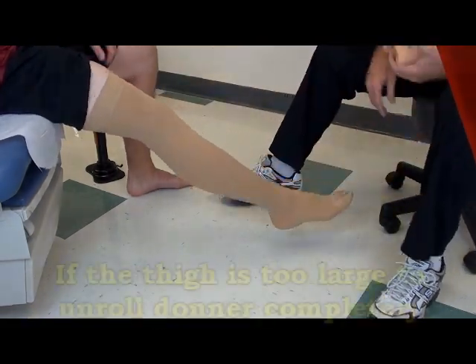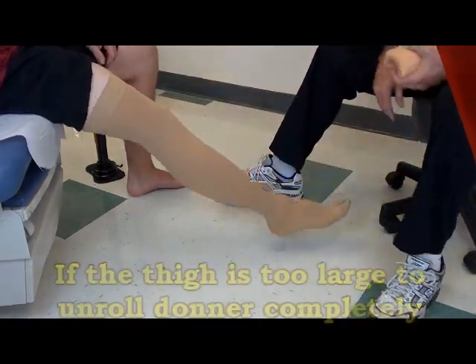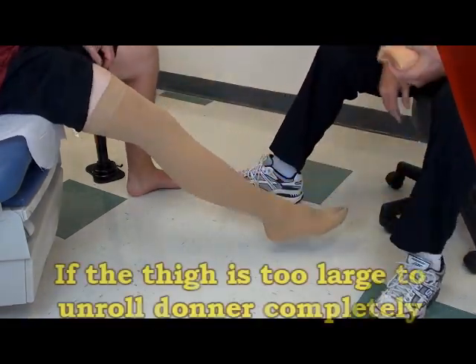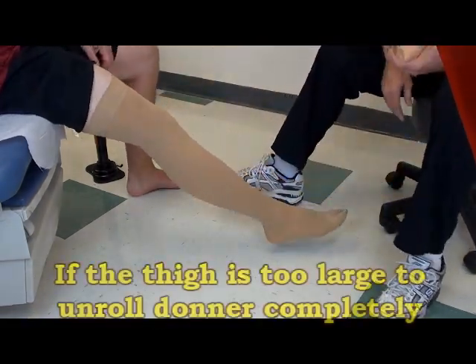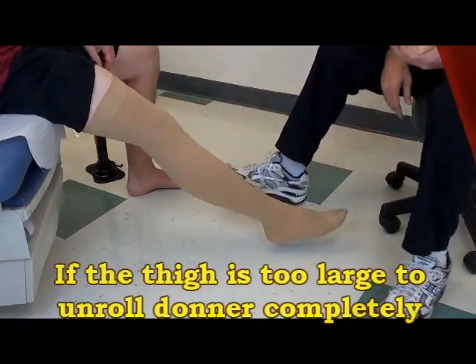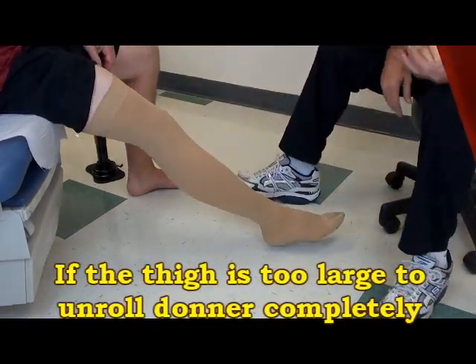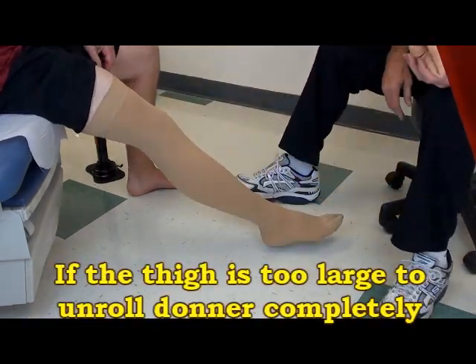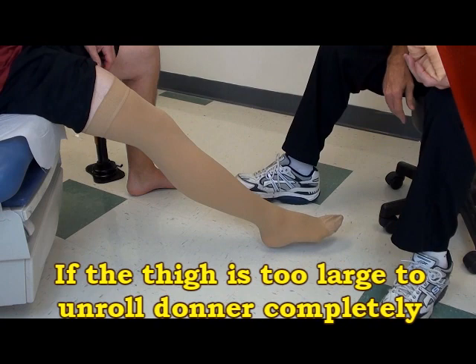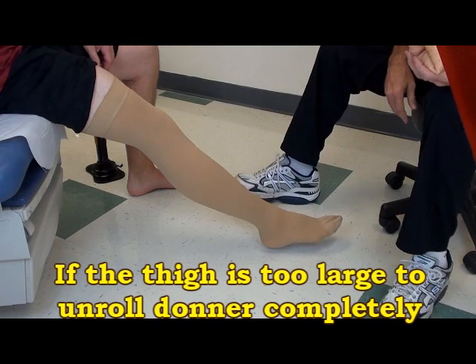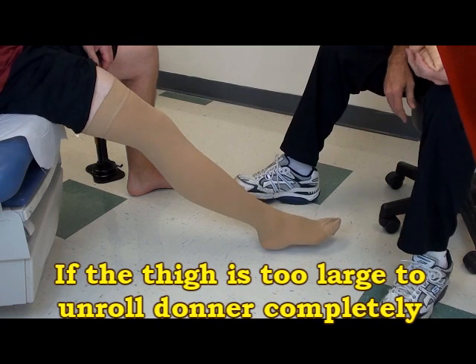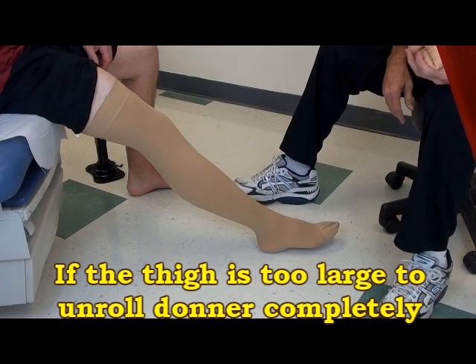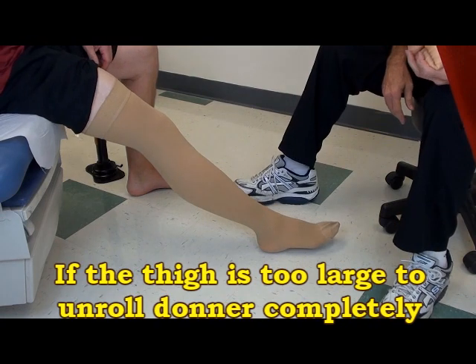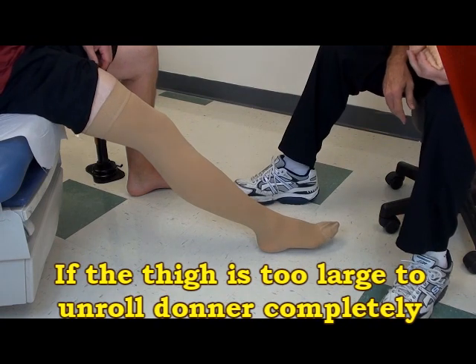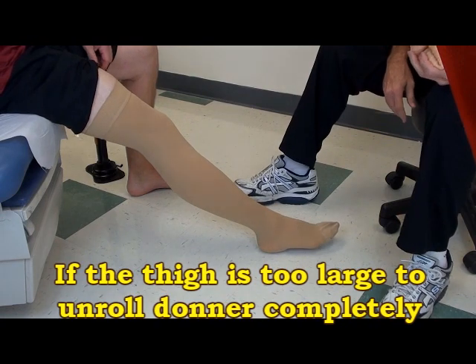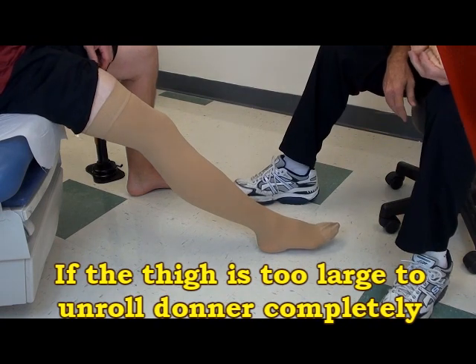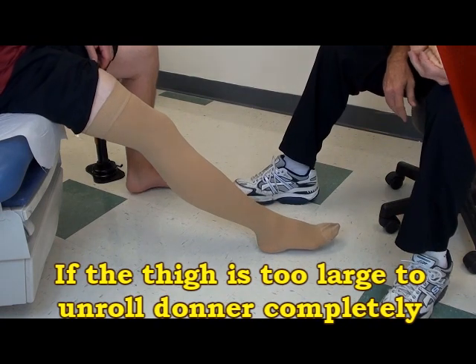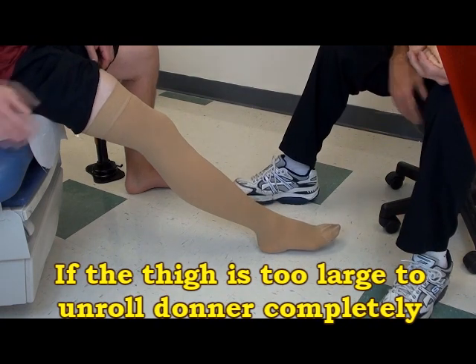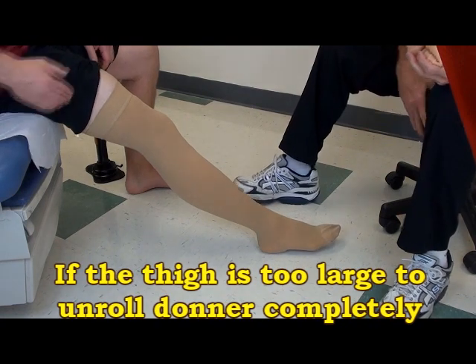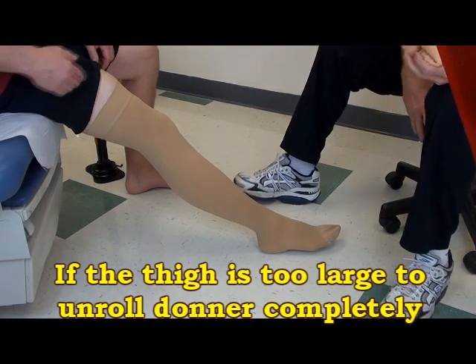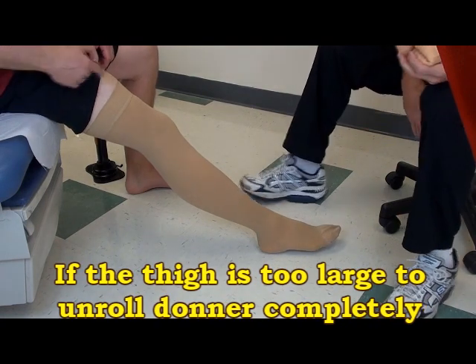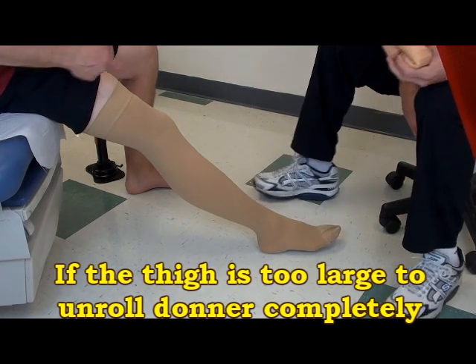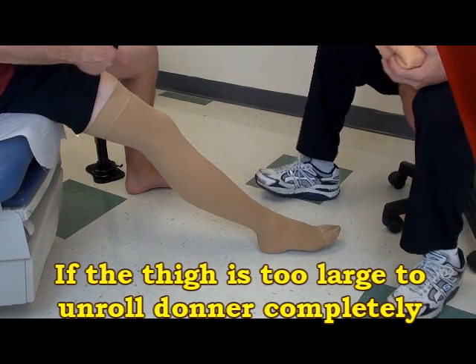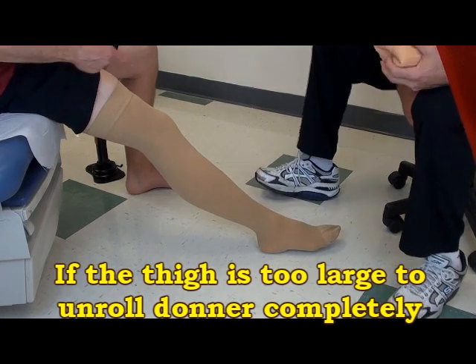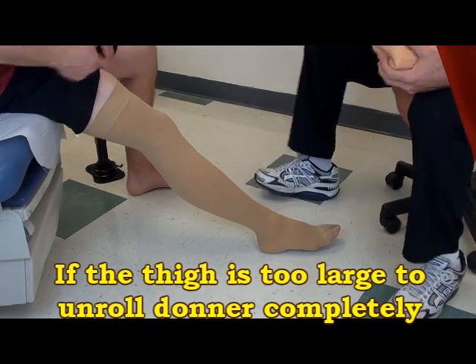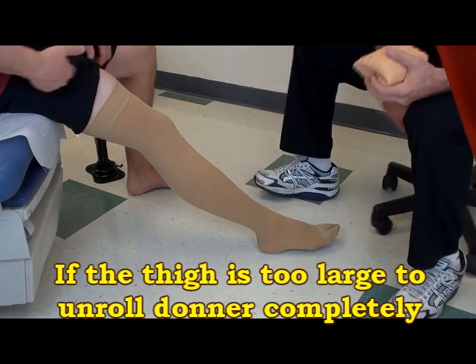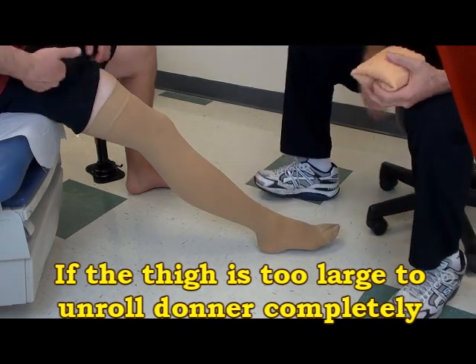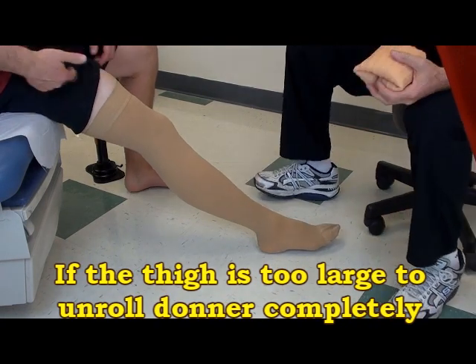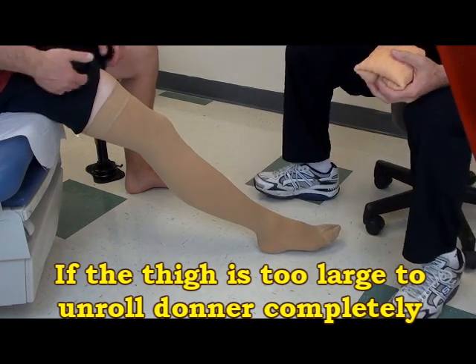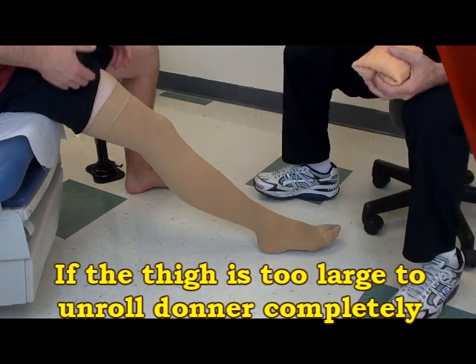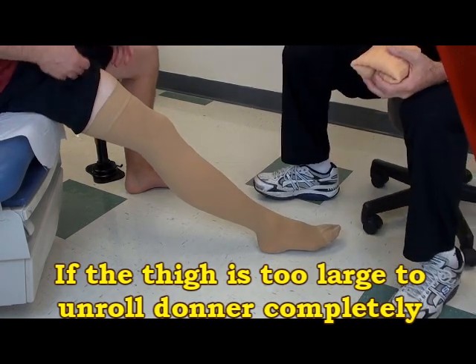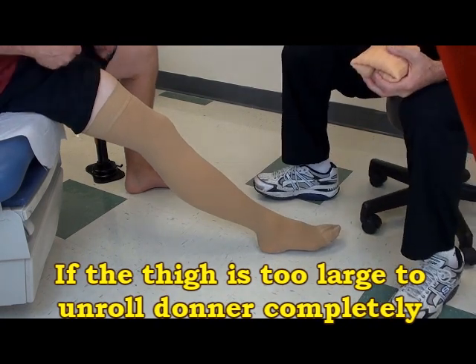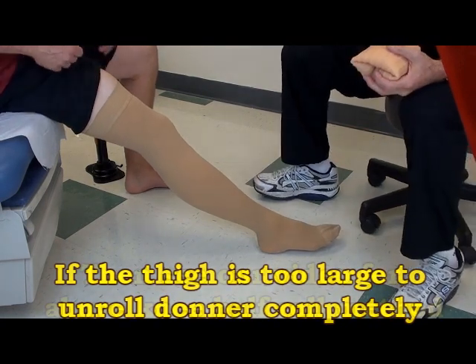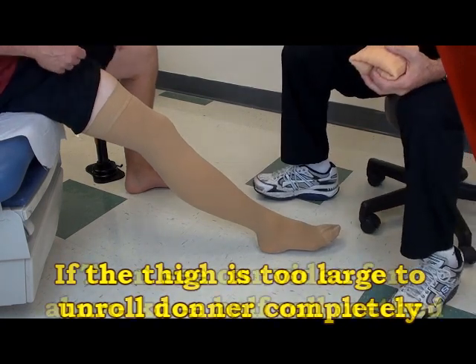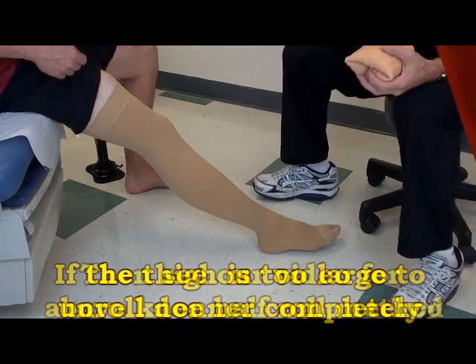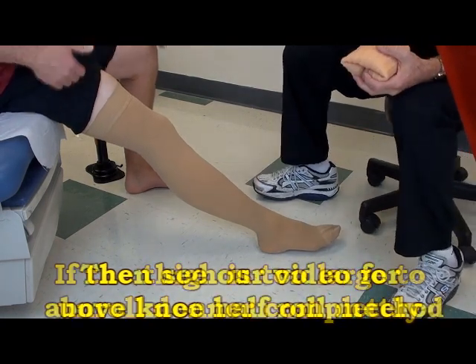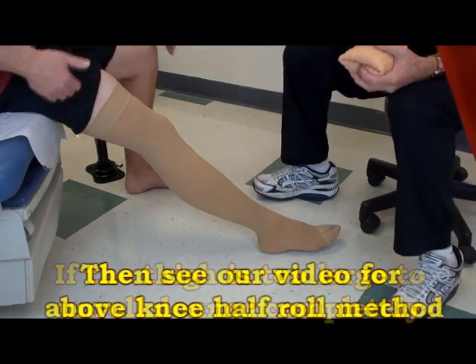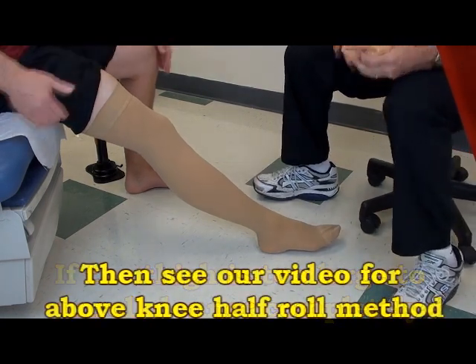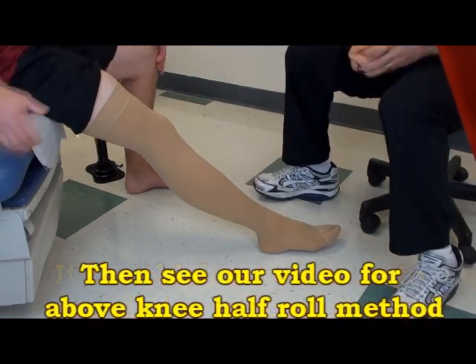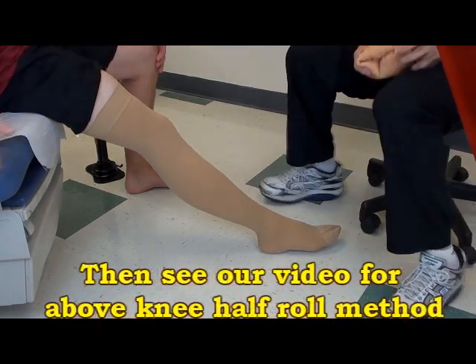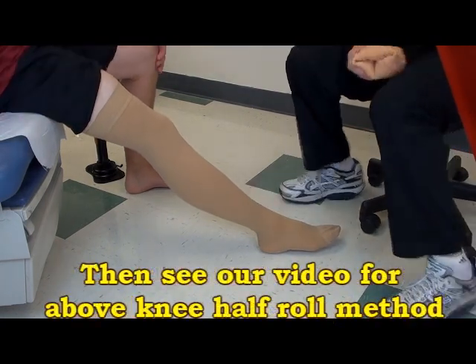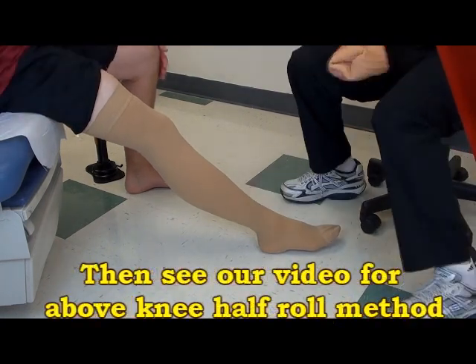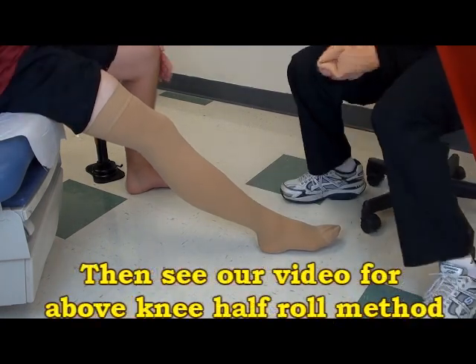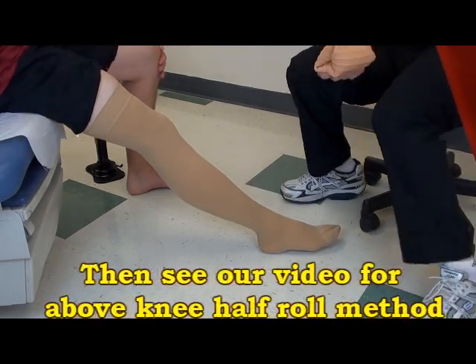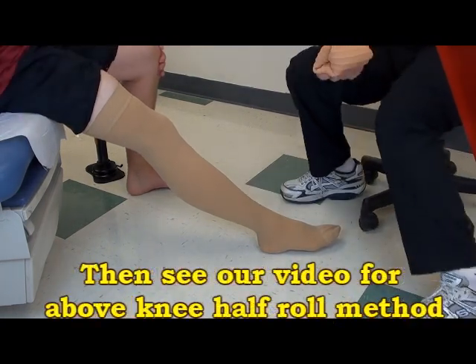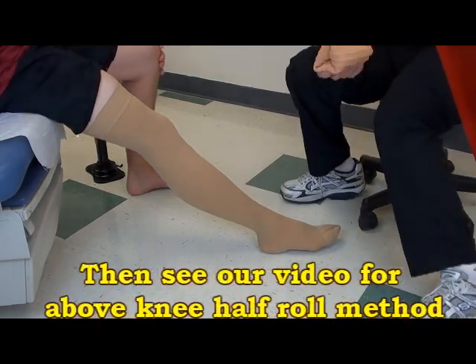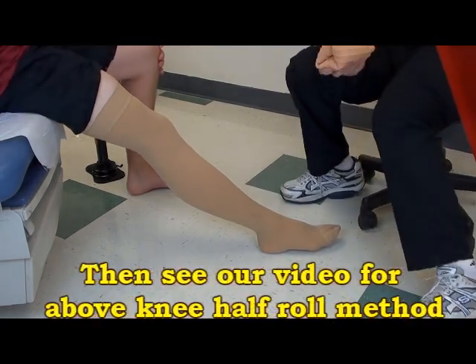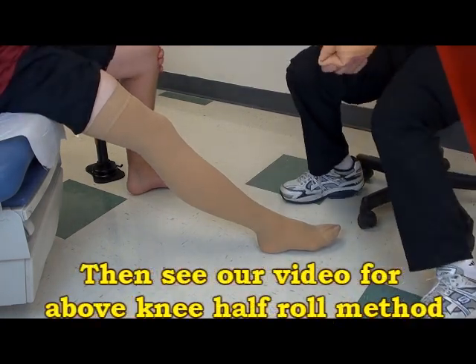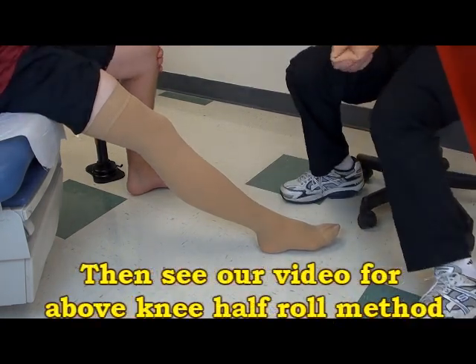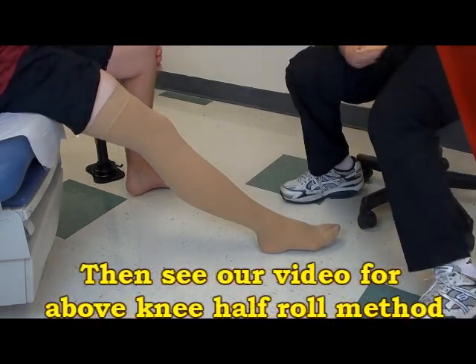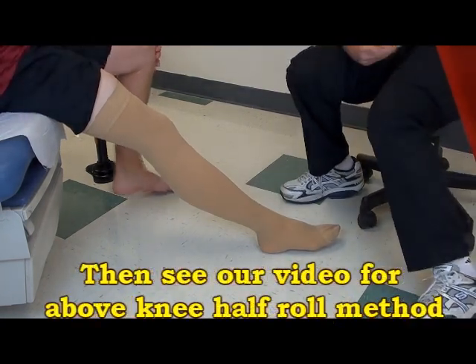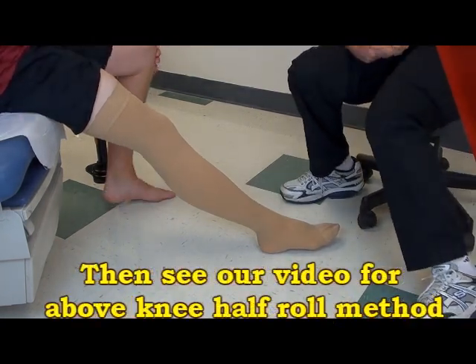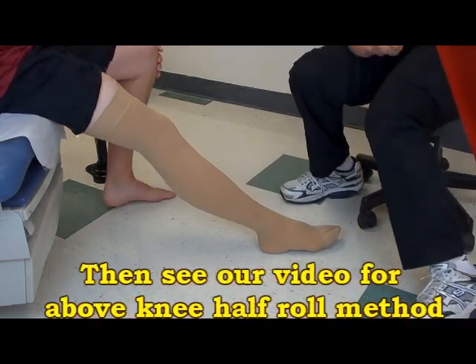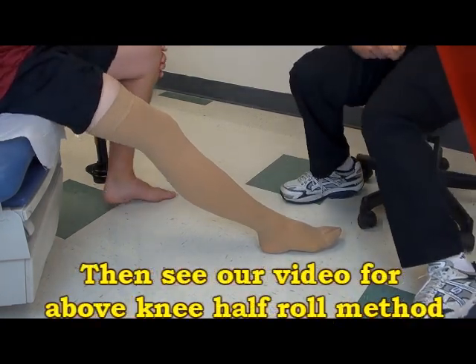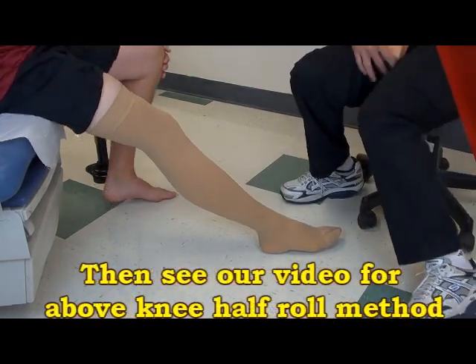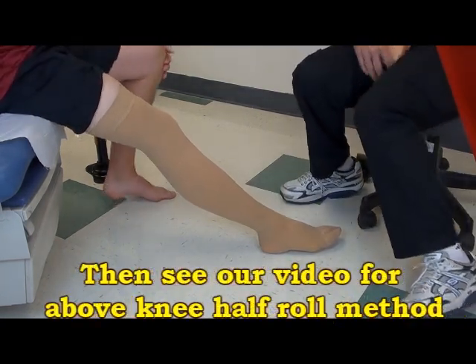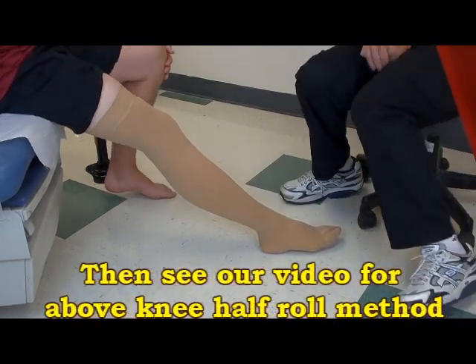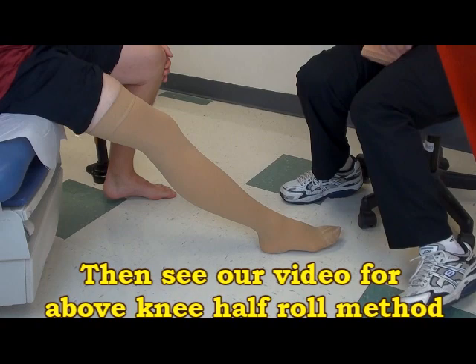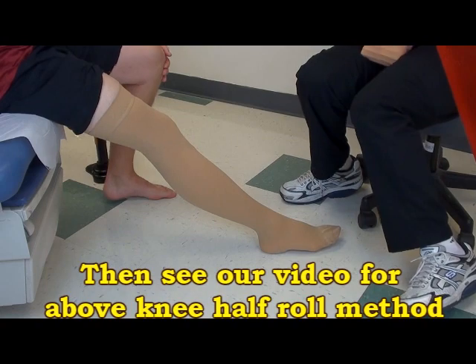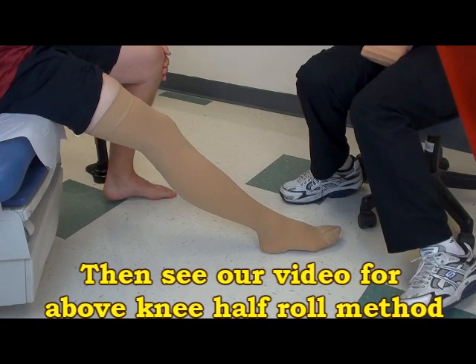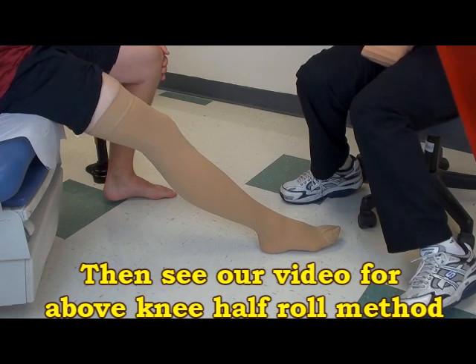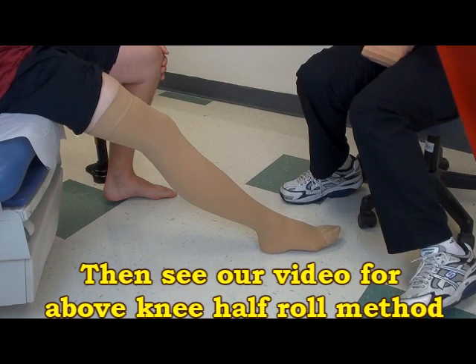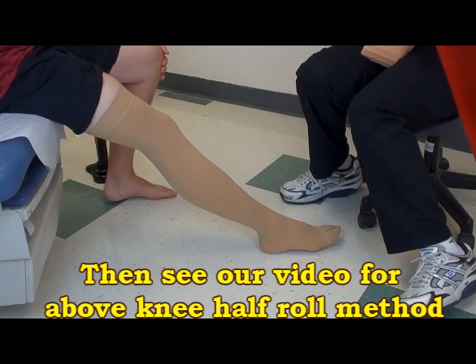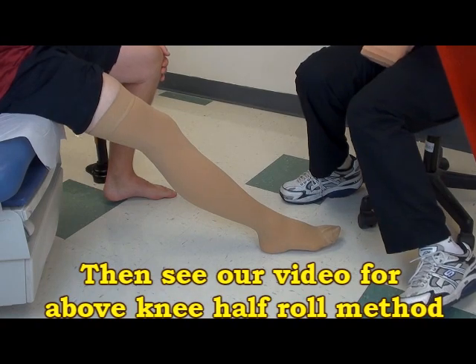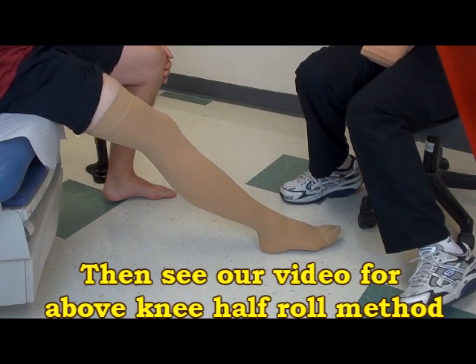If the thigh is too large to unroll the donner completely, then see our video for the above-knee half roll donning method.